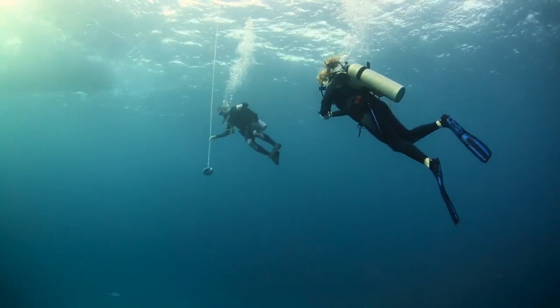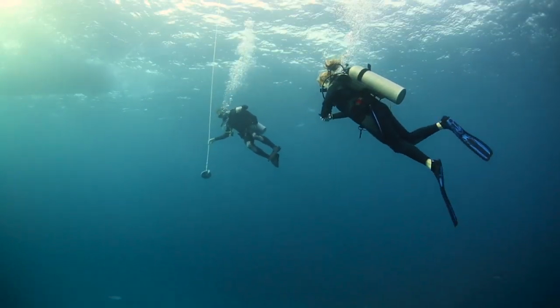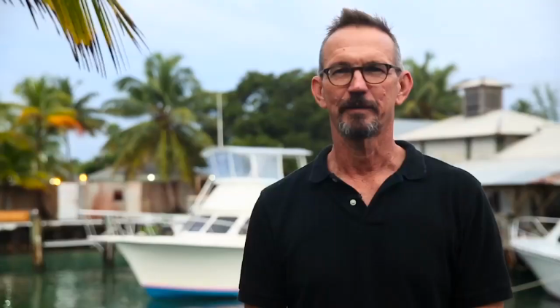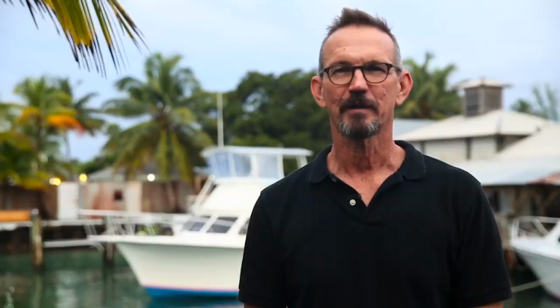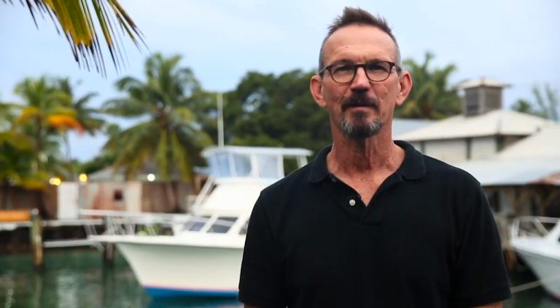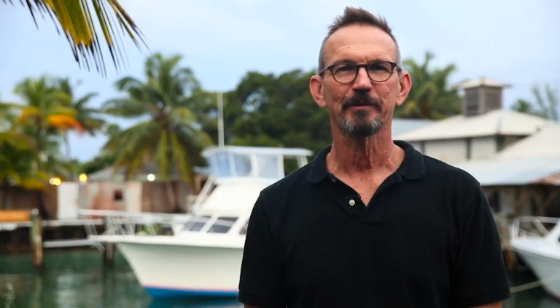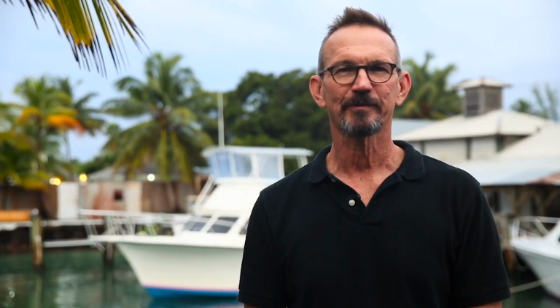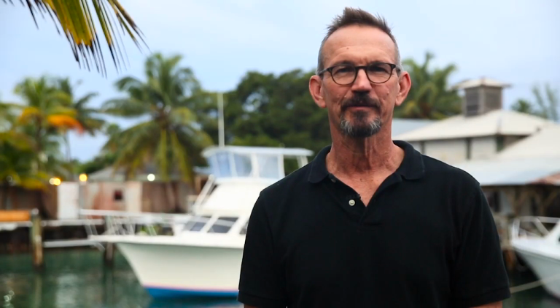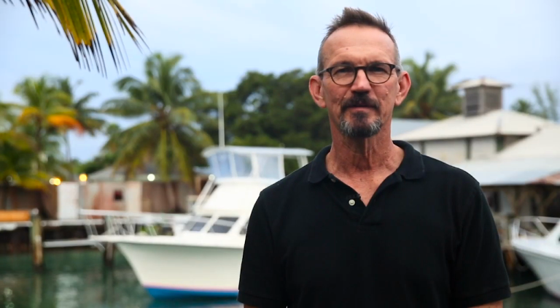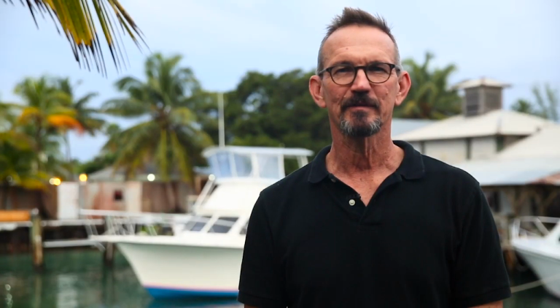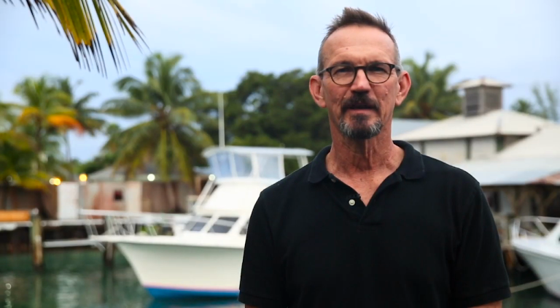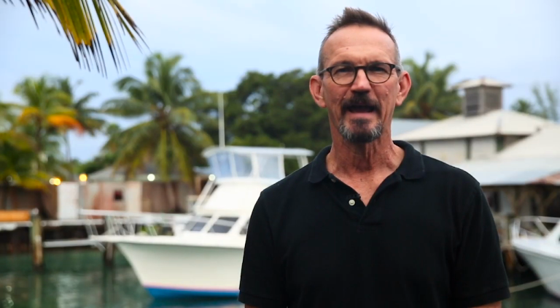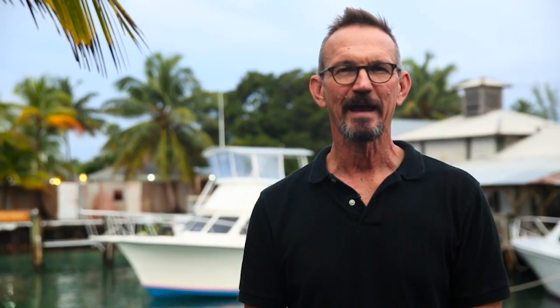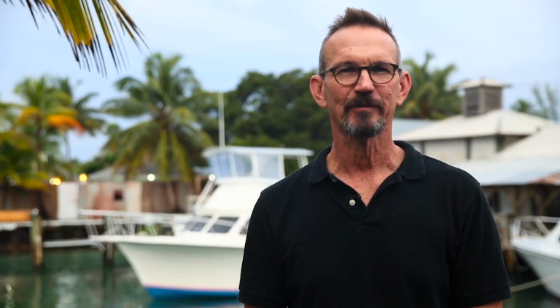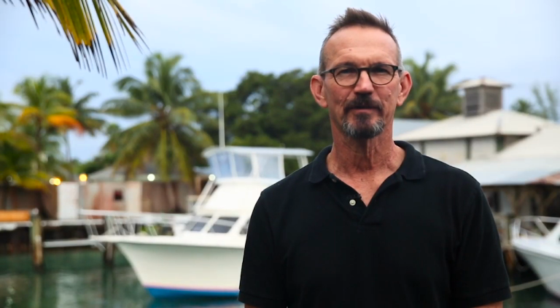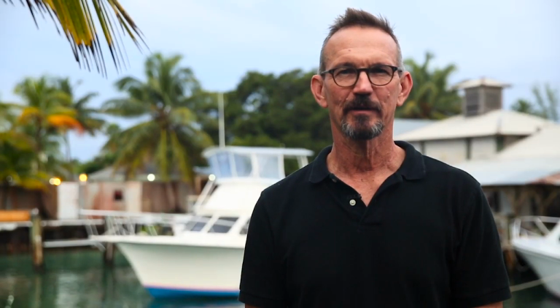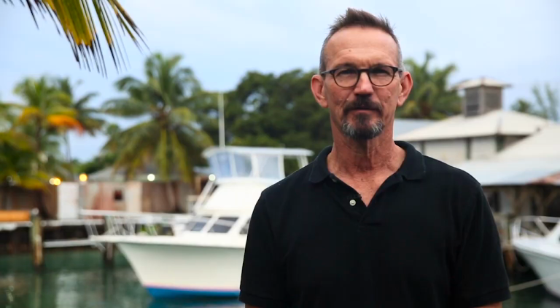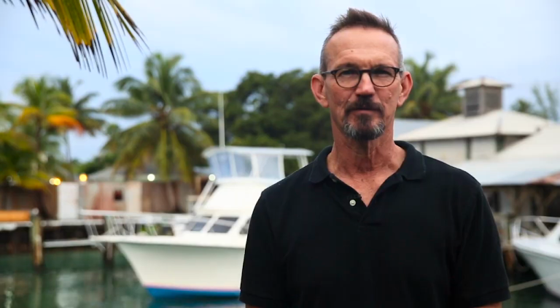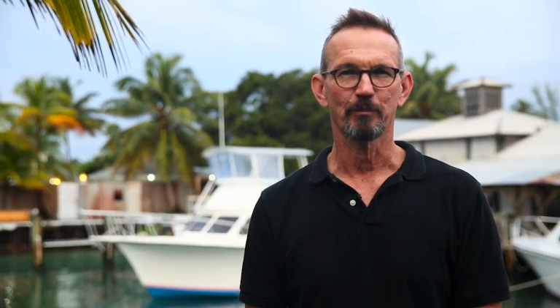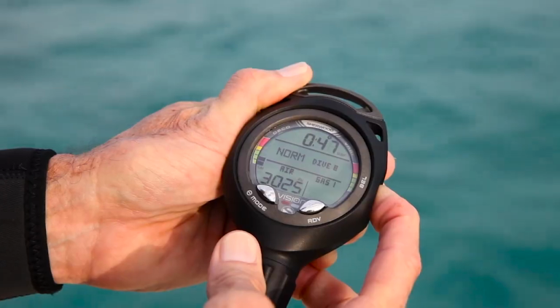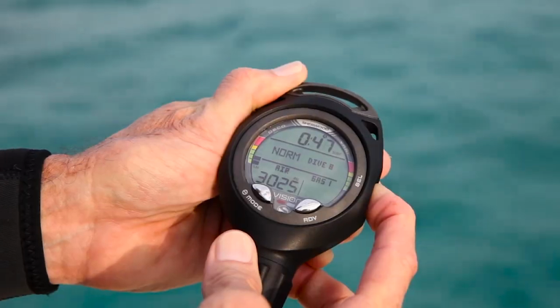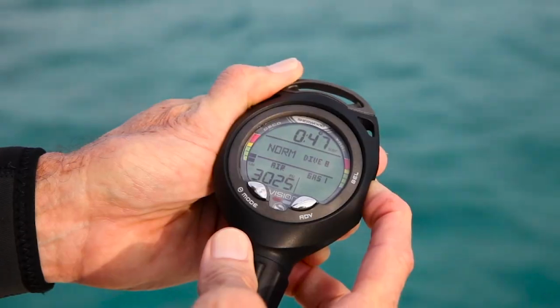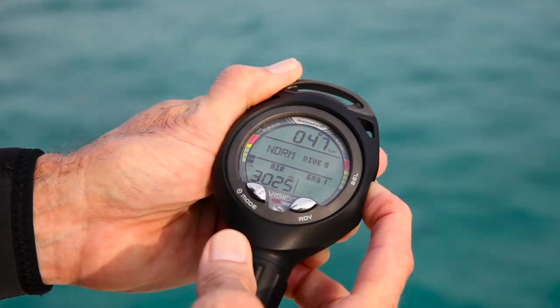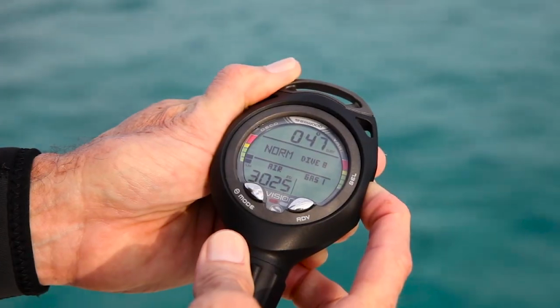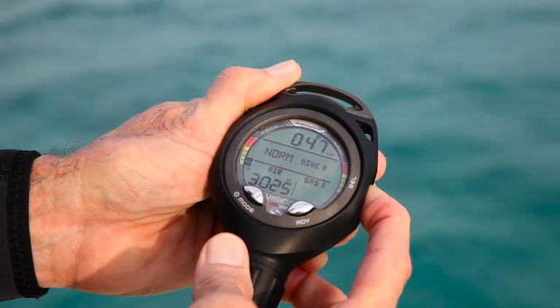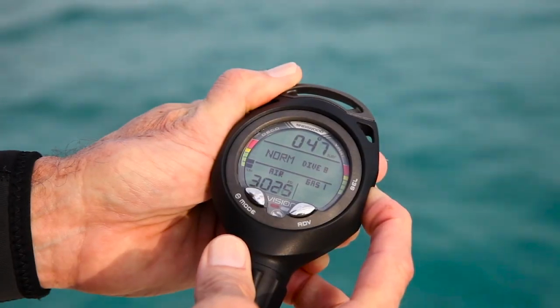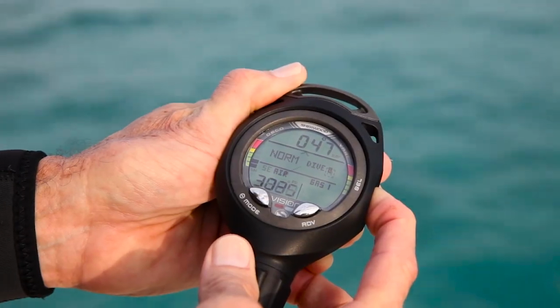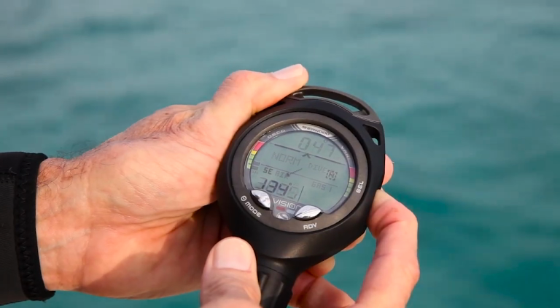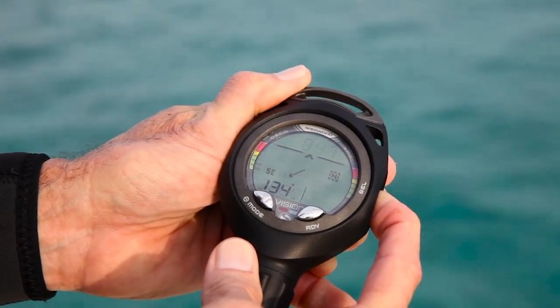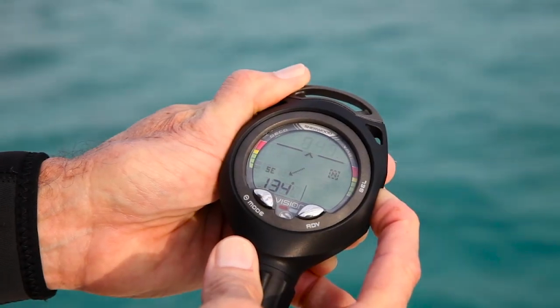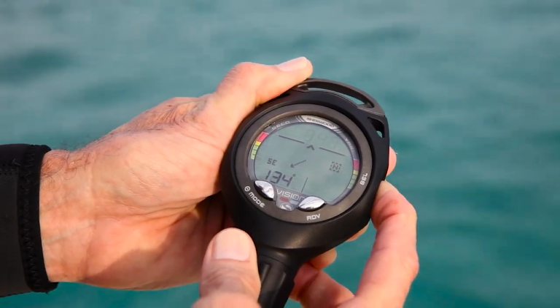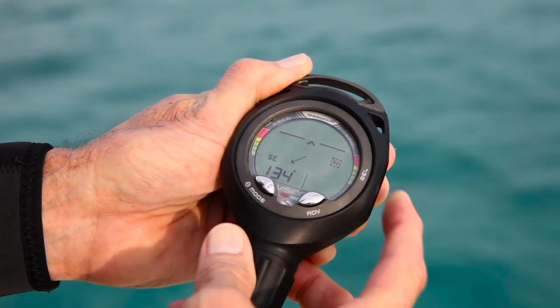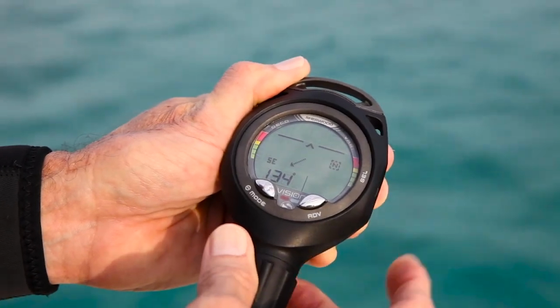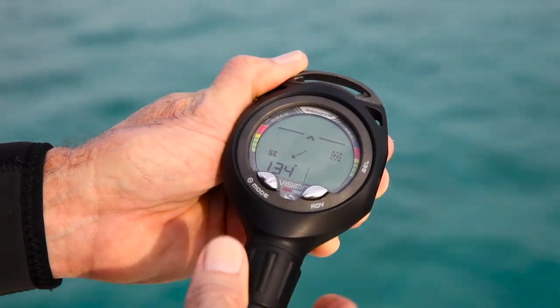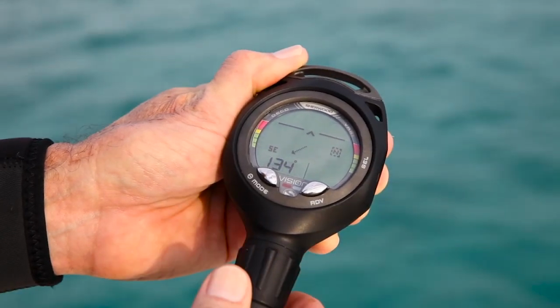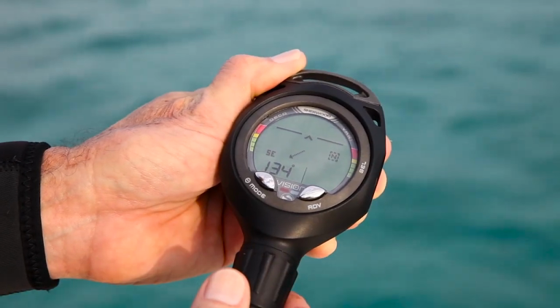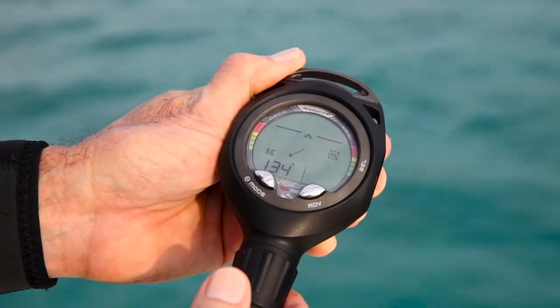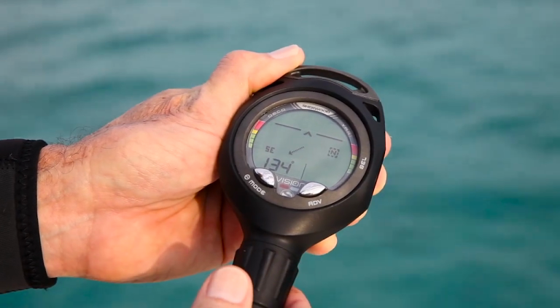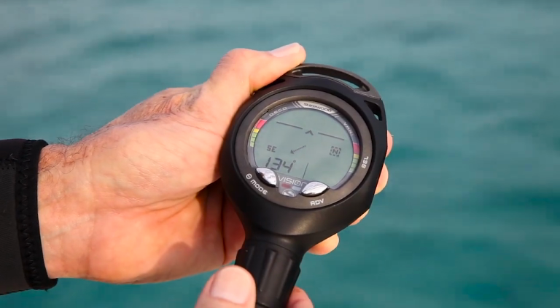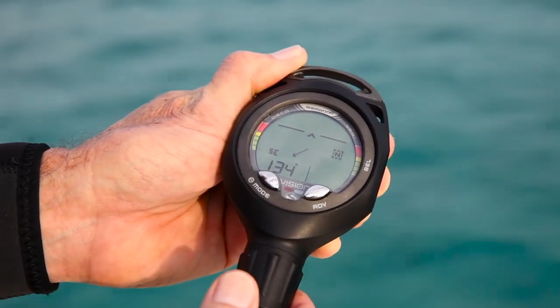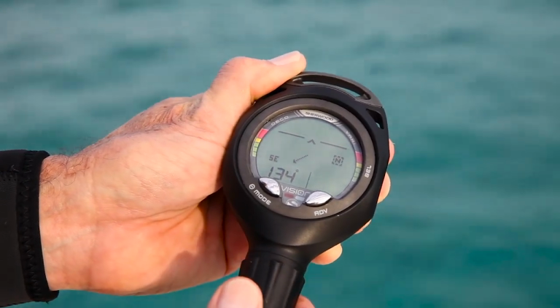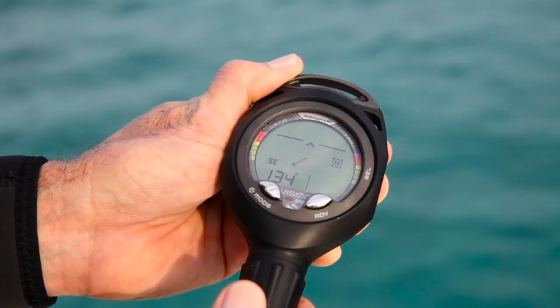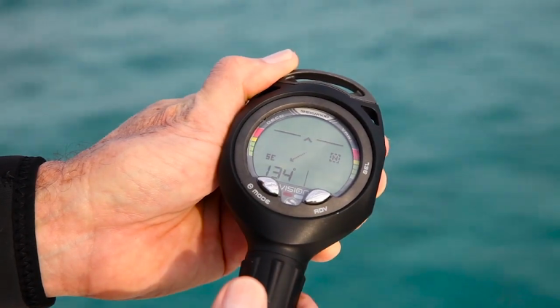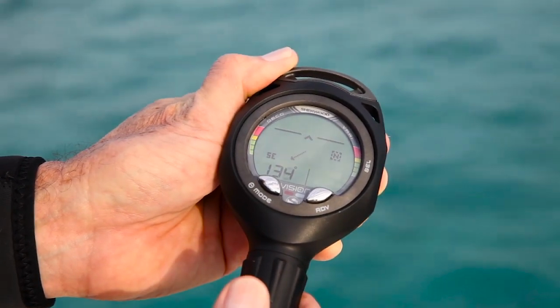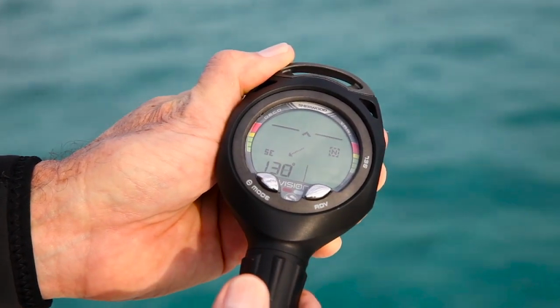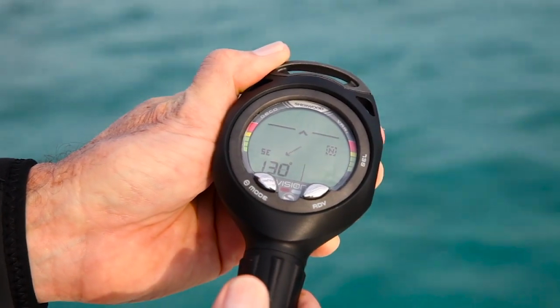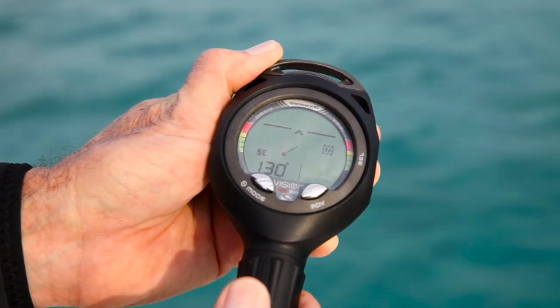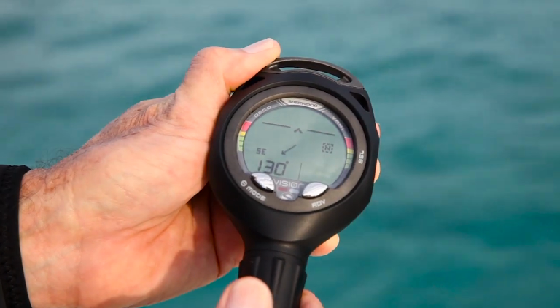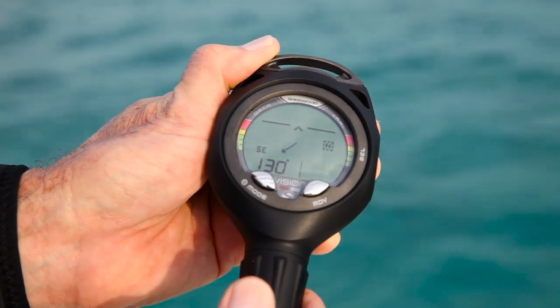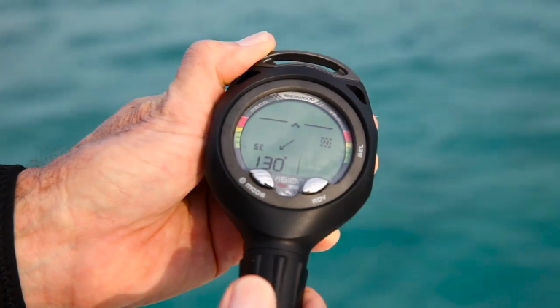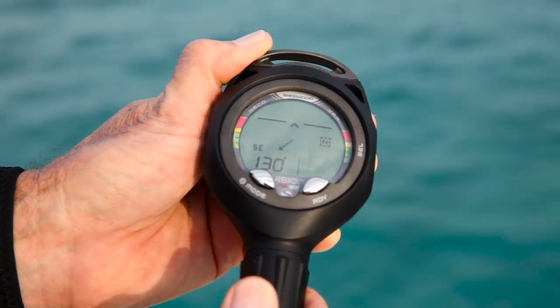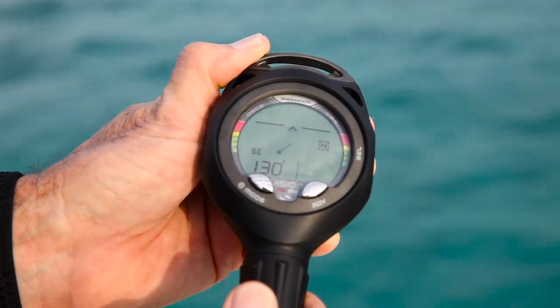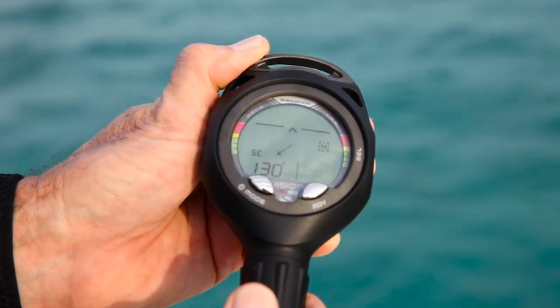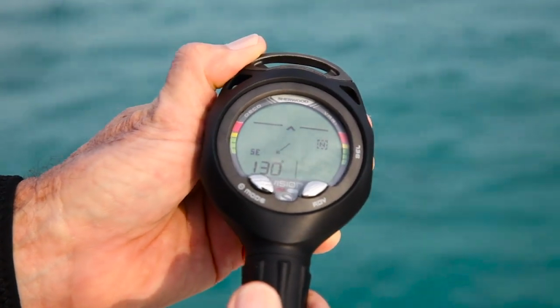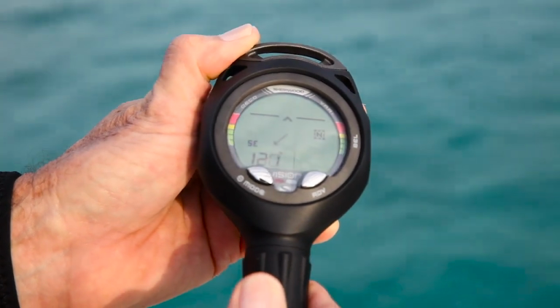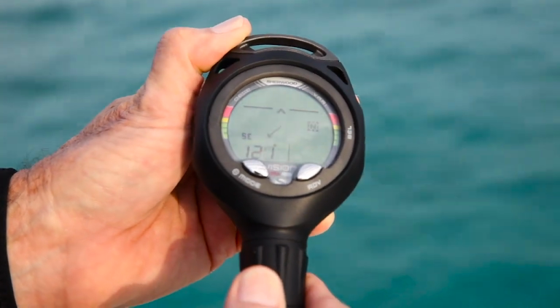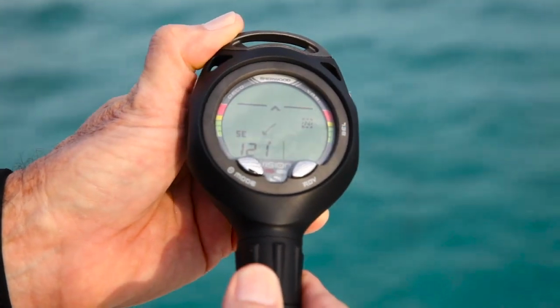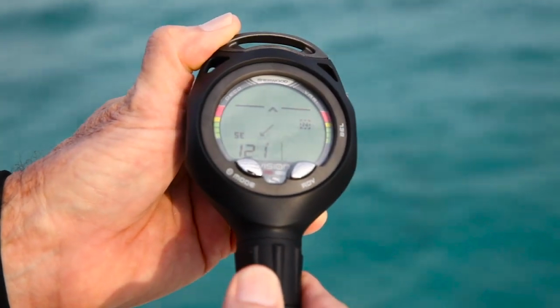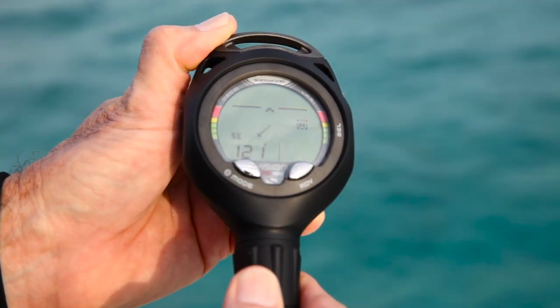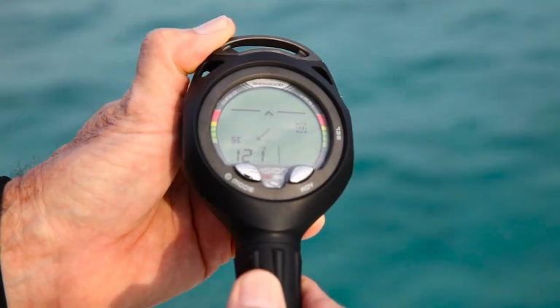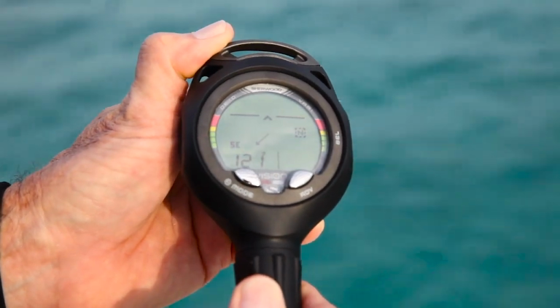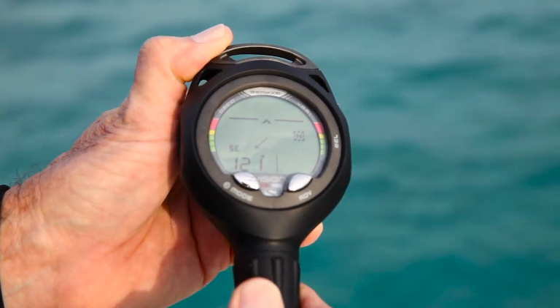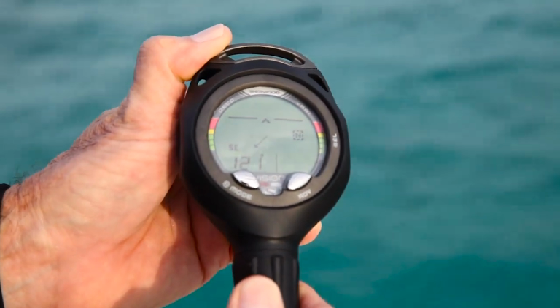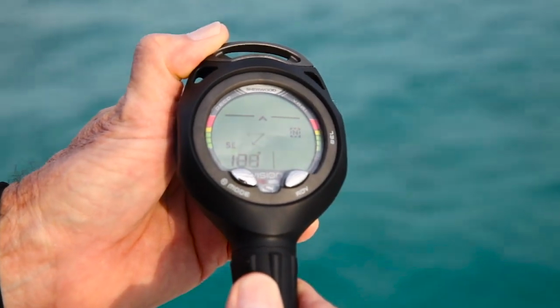The compass is easy to access — you push a button to get it, you push a button for it to go back to the dive screen, and it's very easy to read.